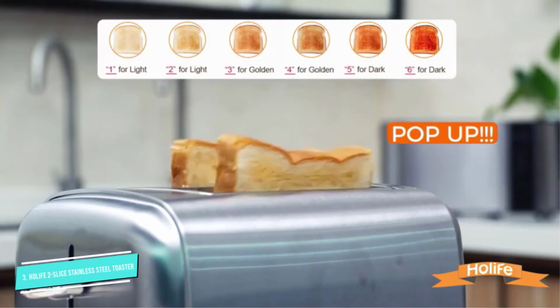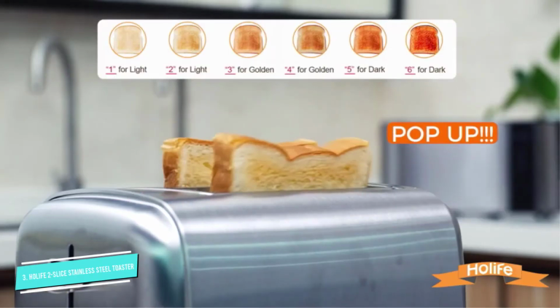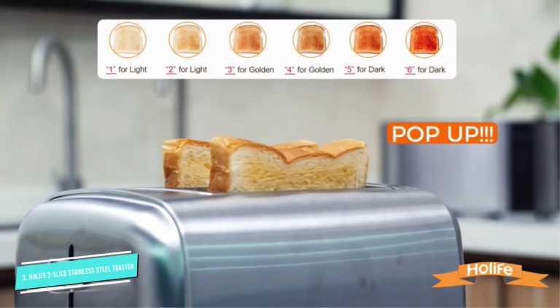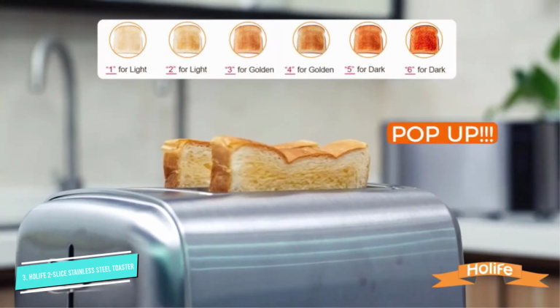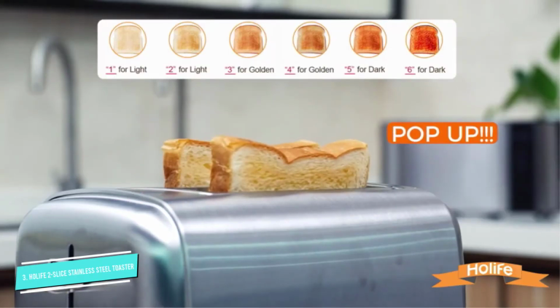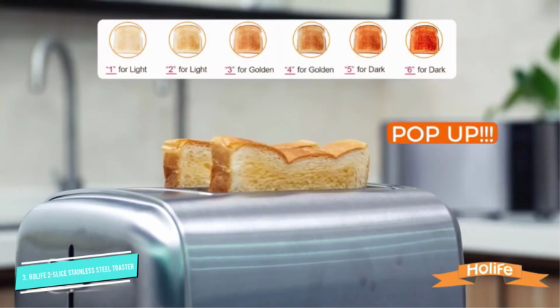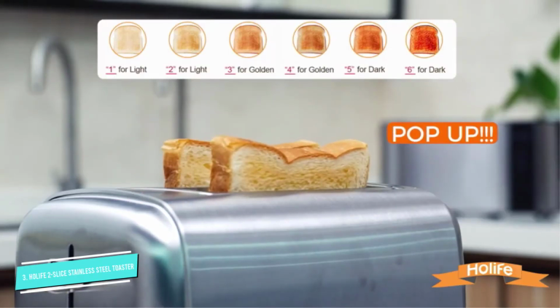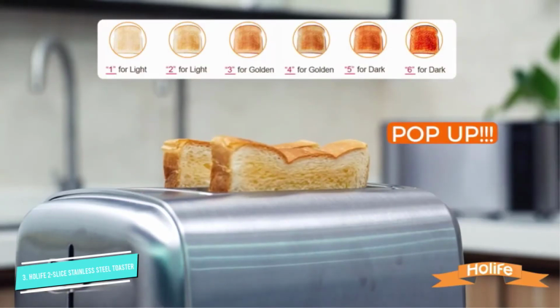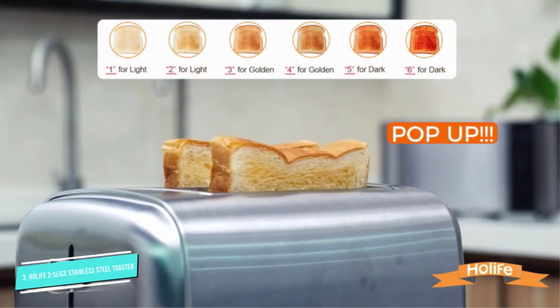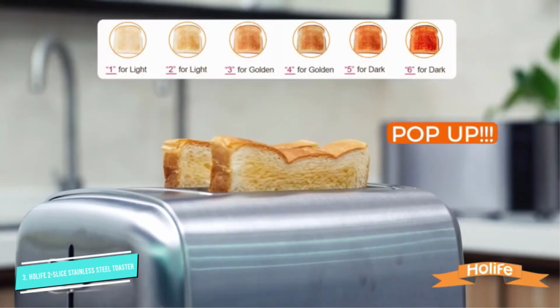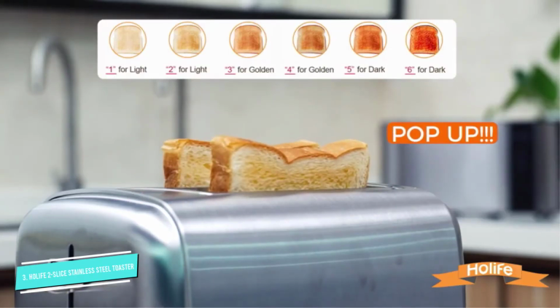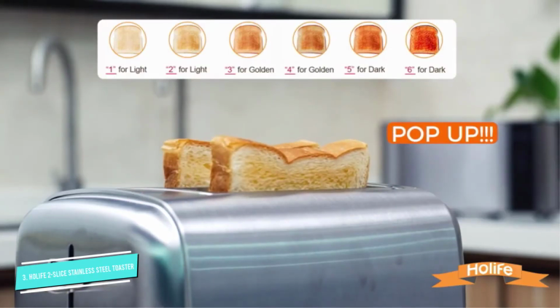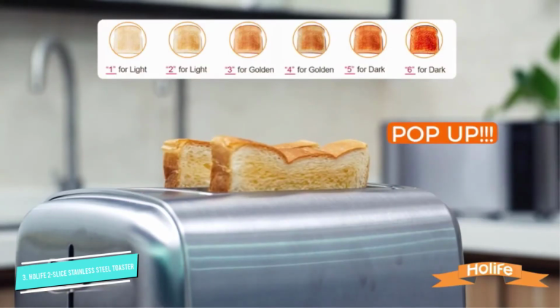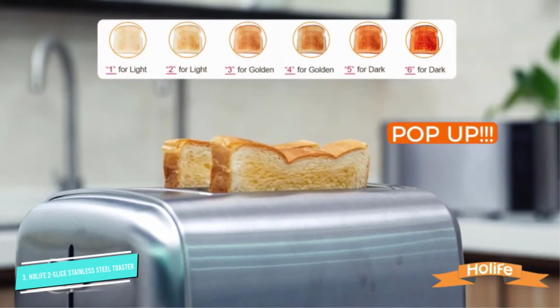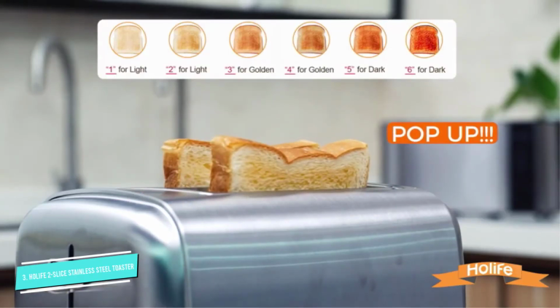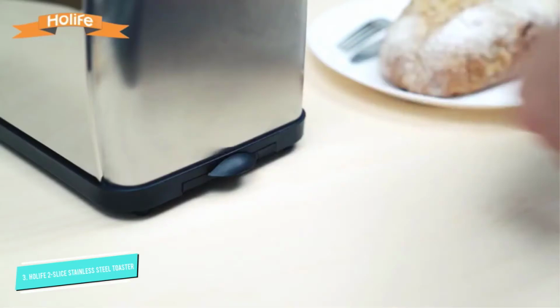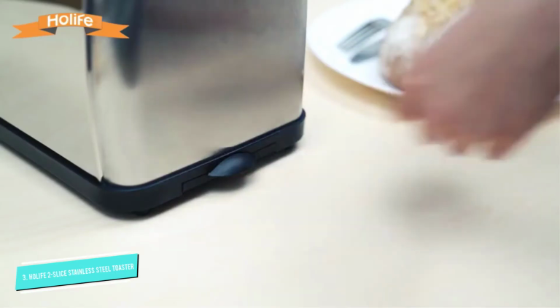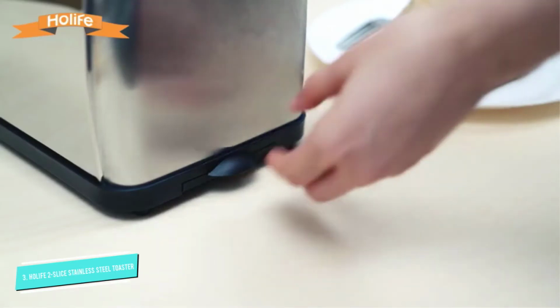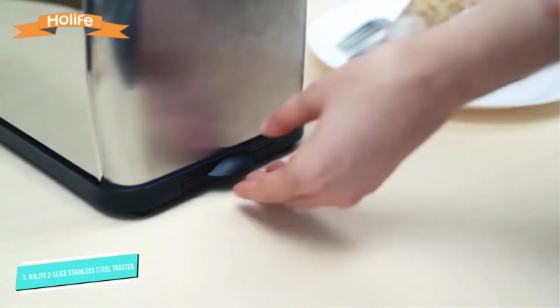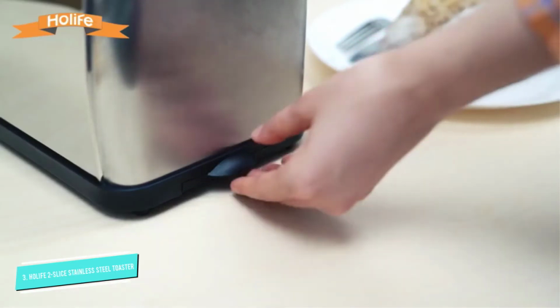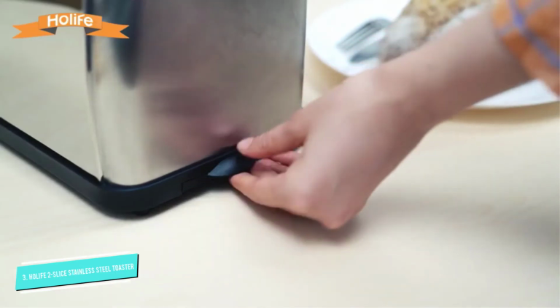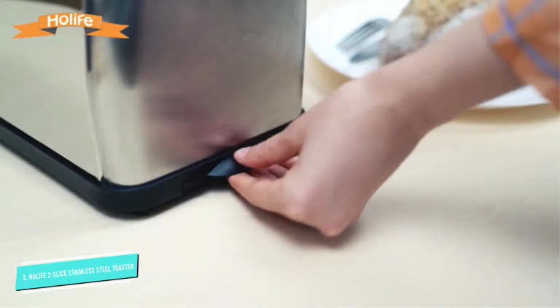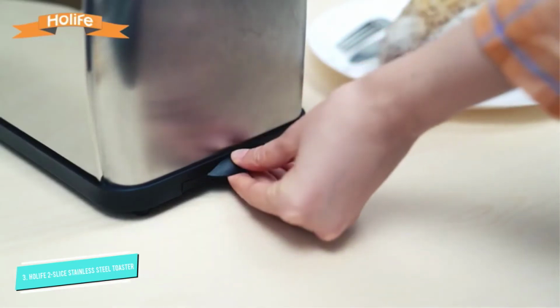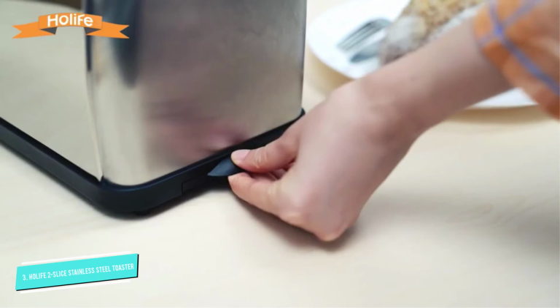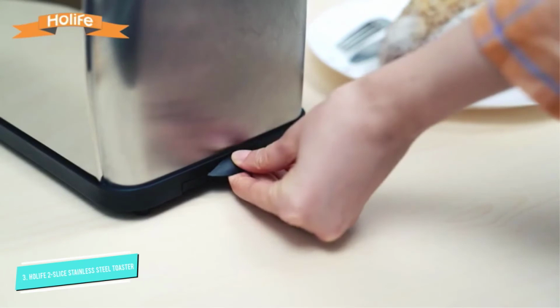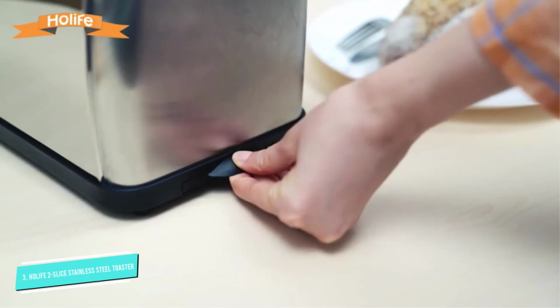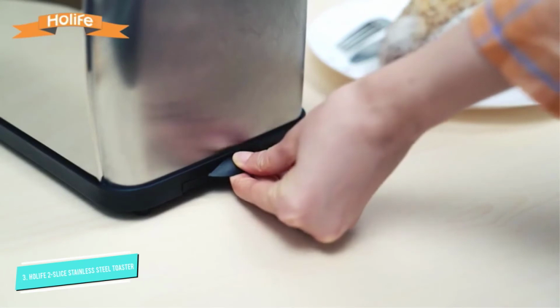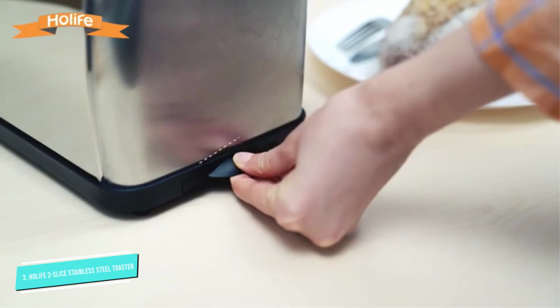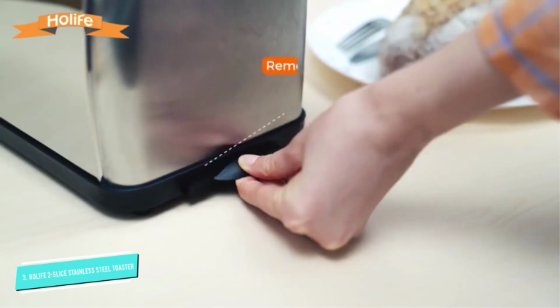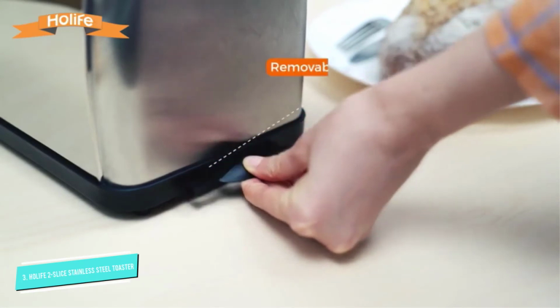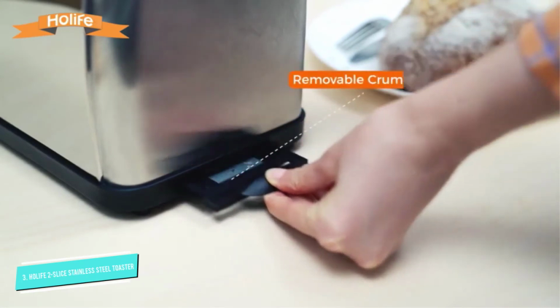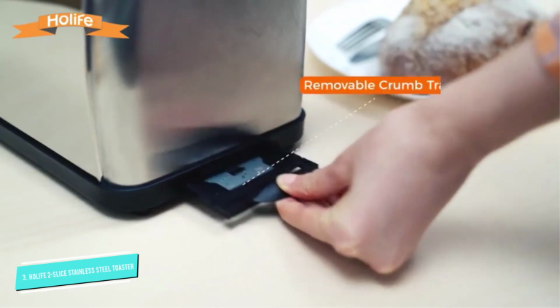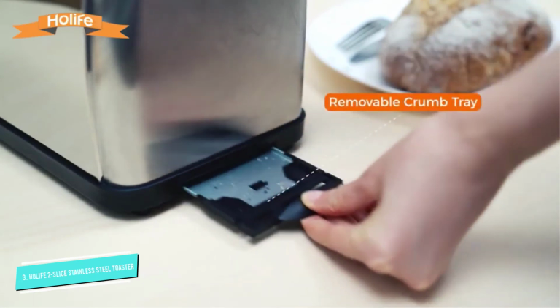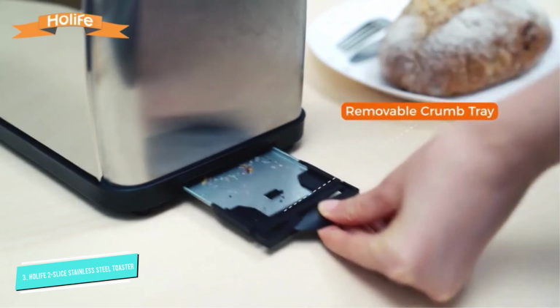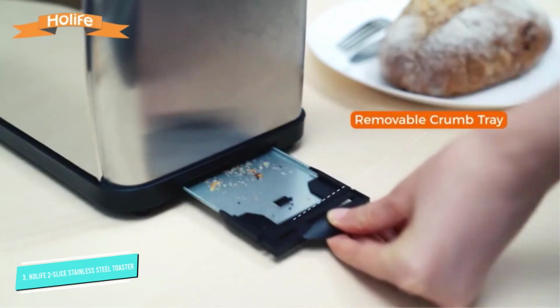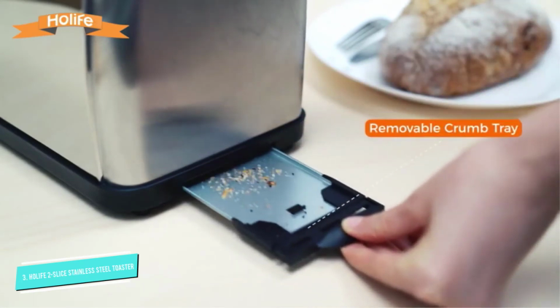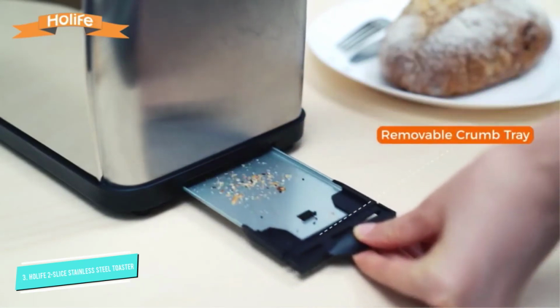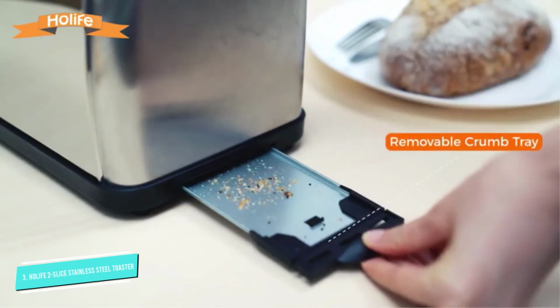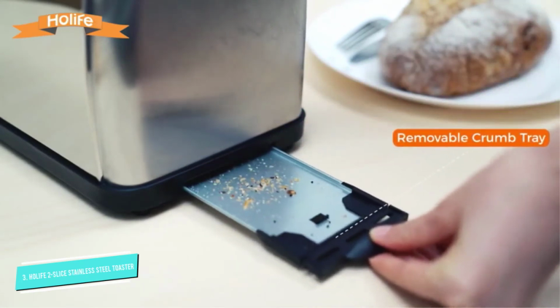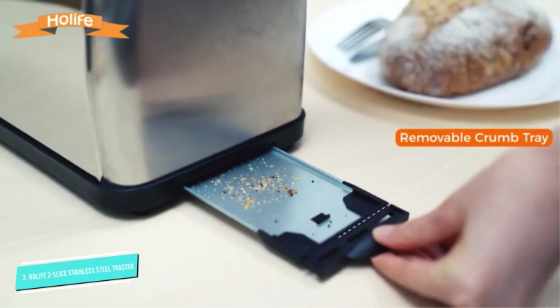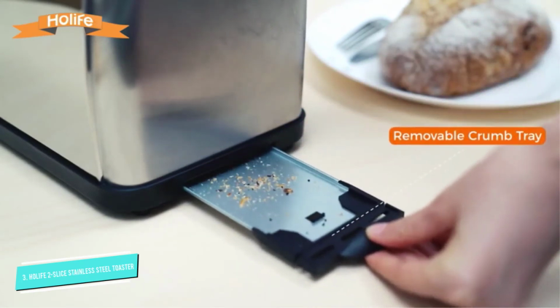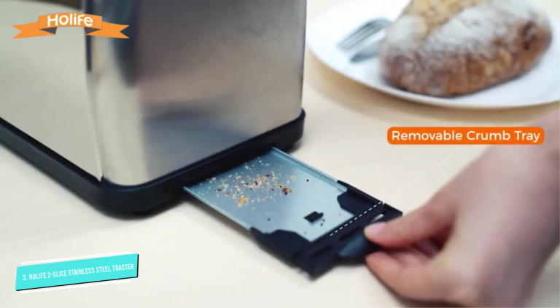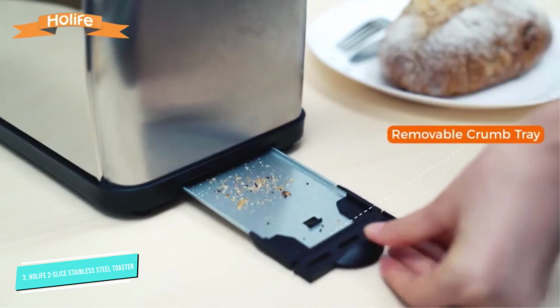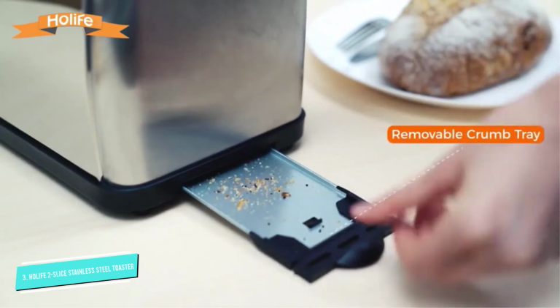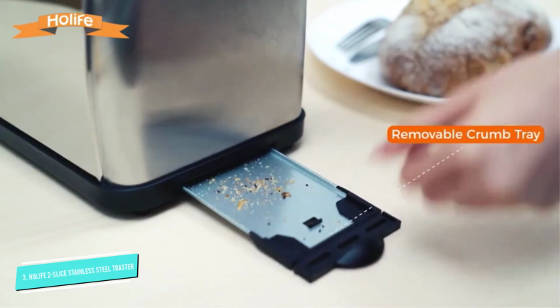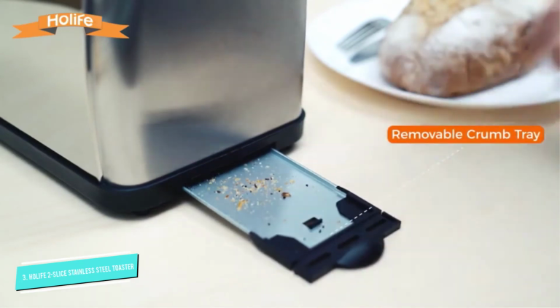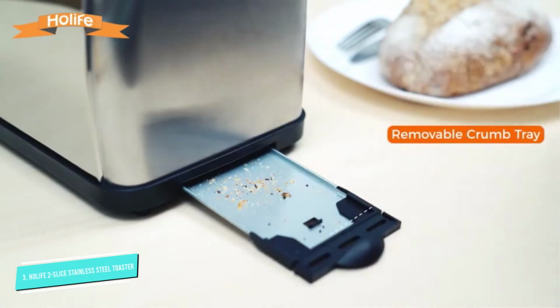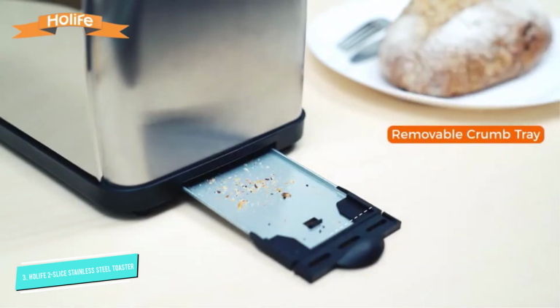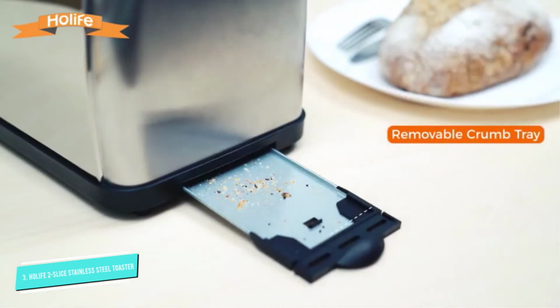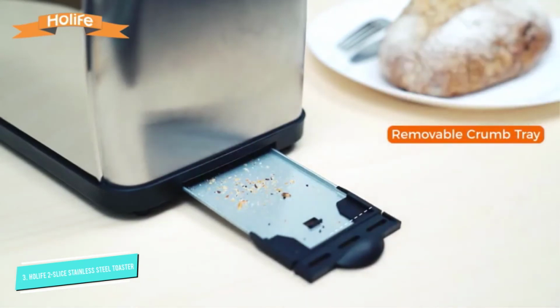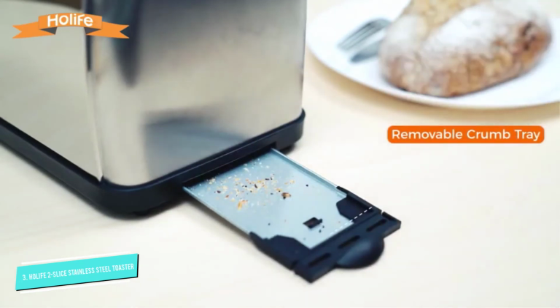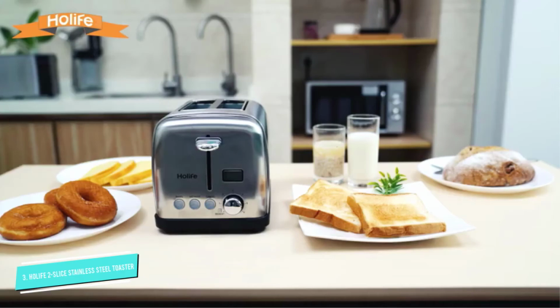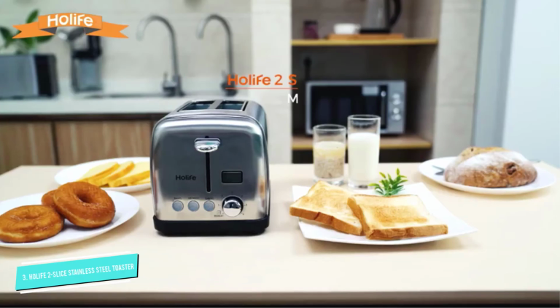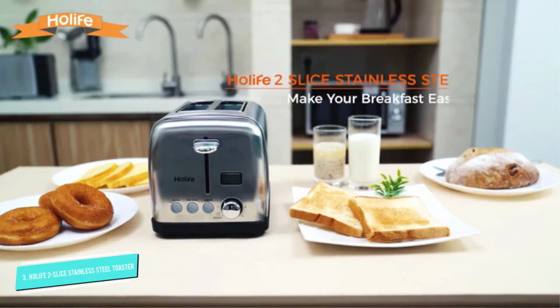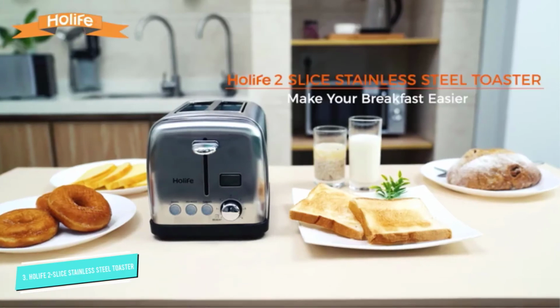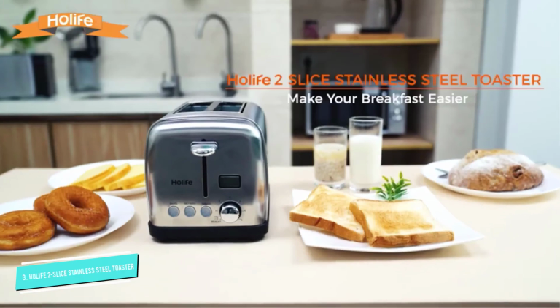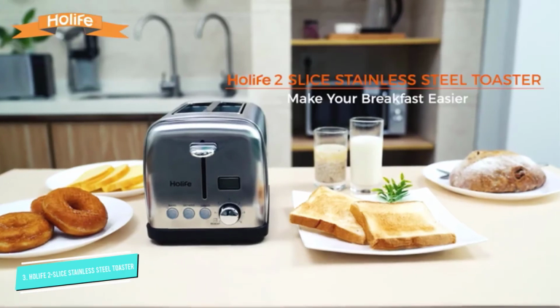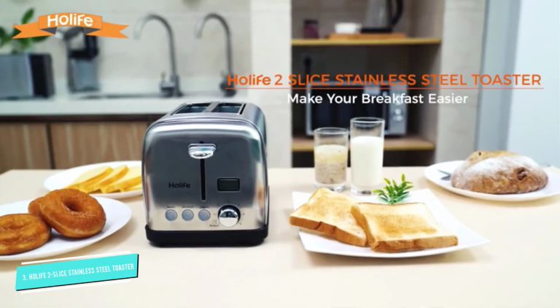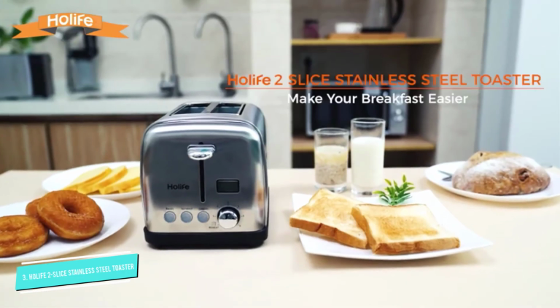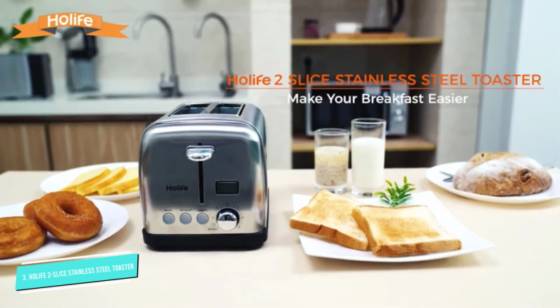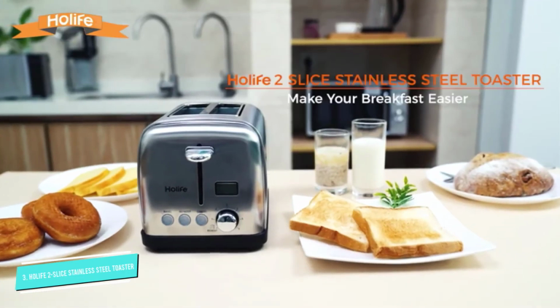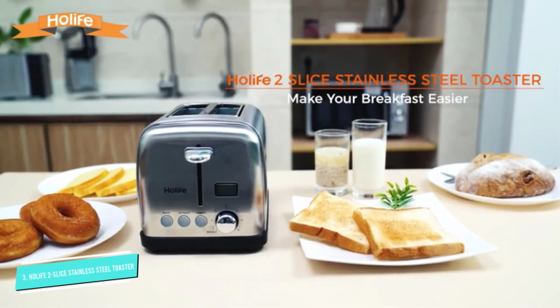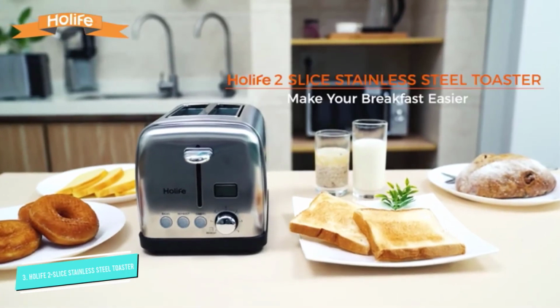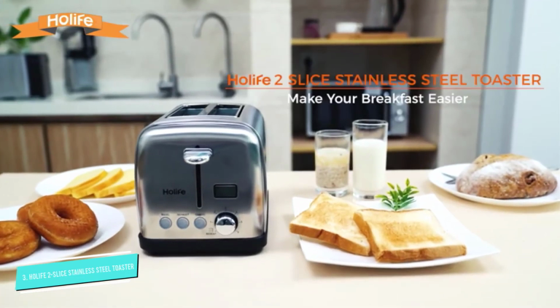The brushed stainless steel exterior looks attractive while hiding fingerprints, and backlit buttons look attractive when the toaster is in use.